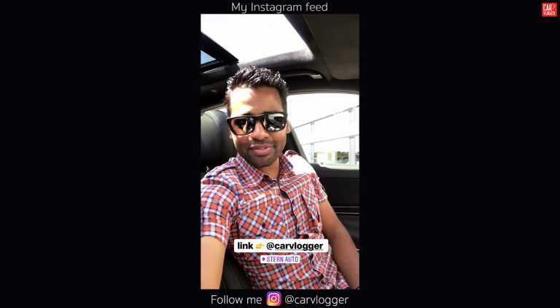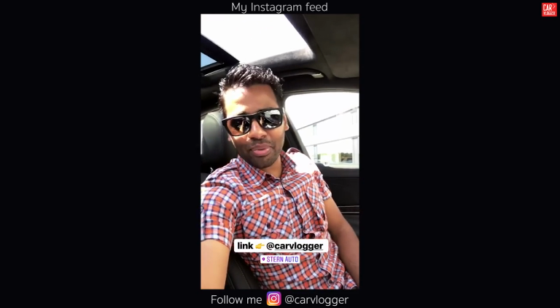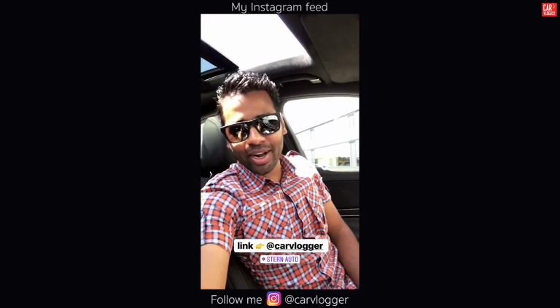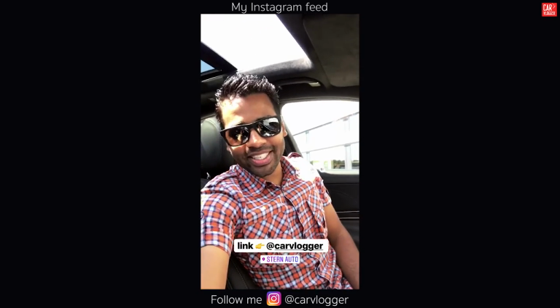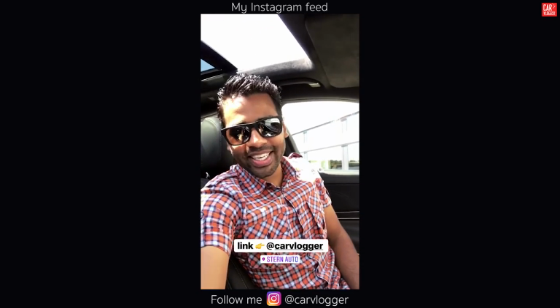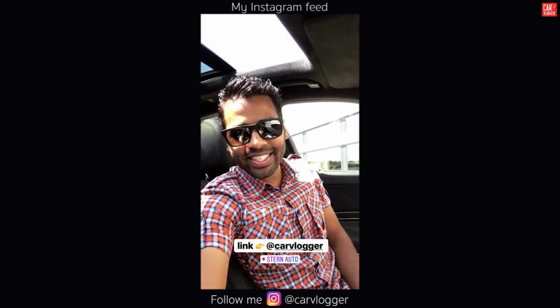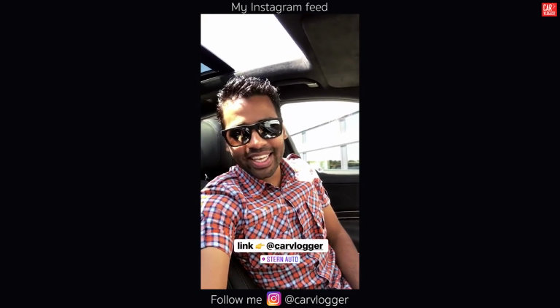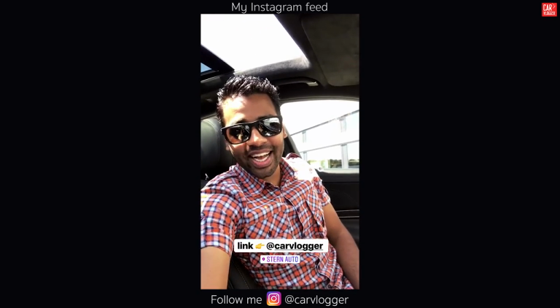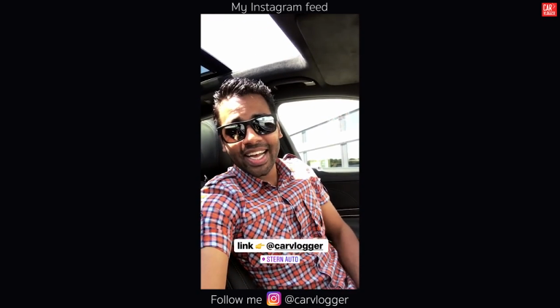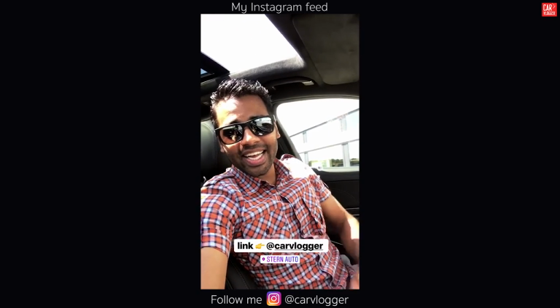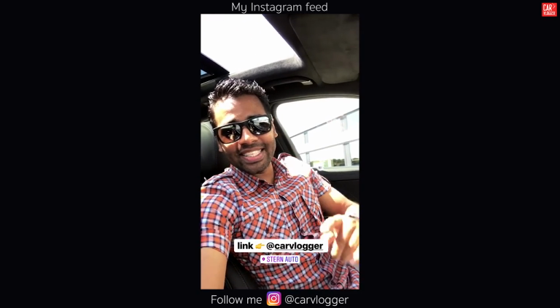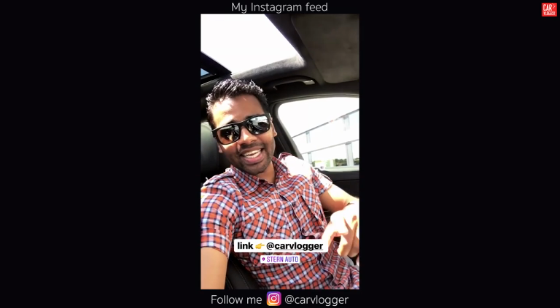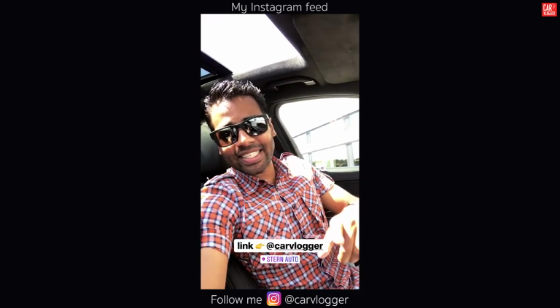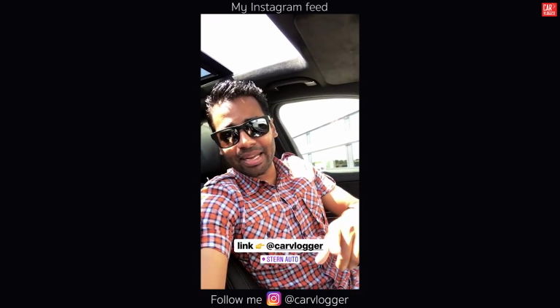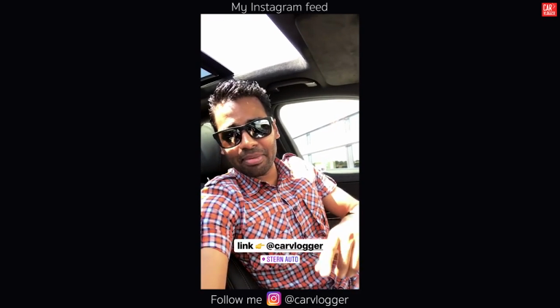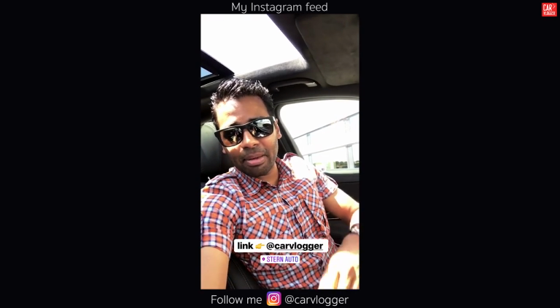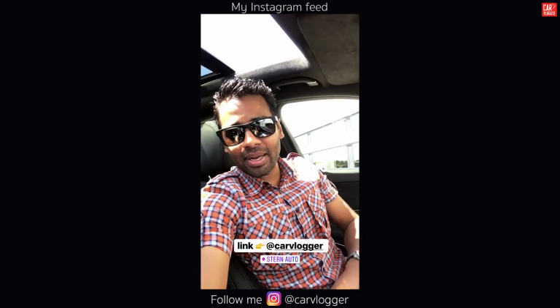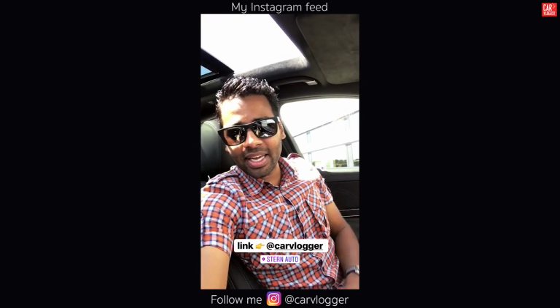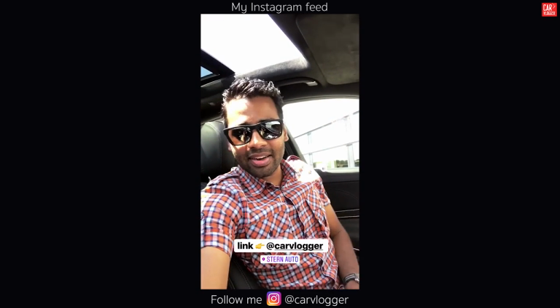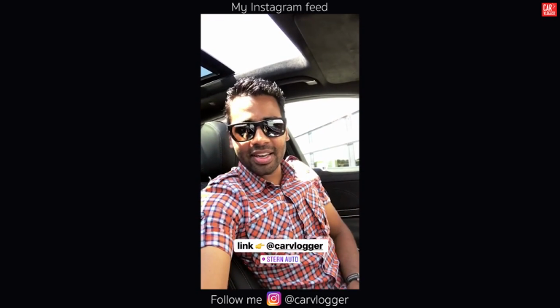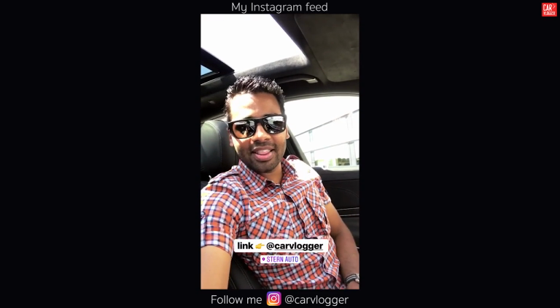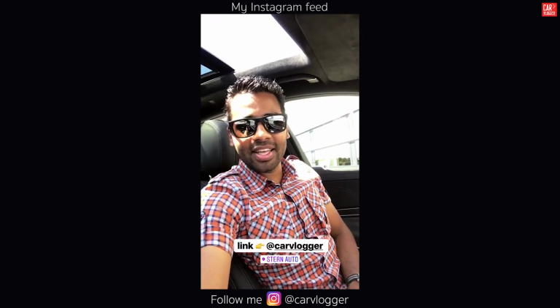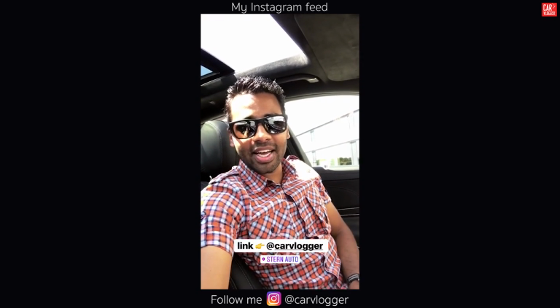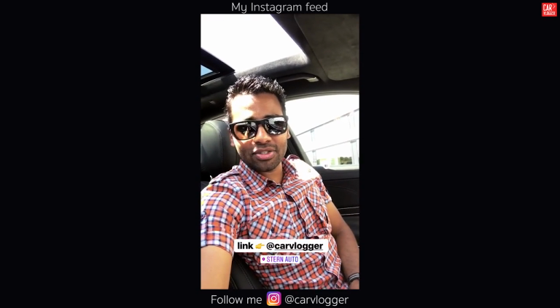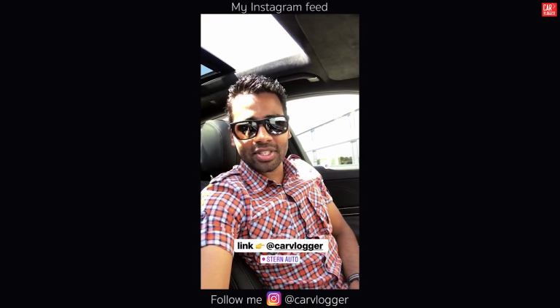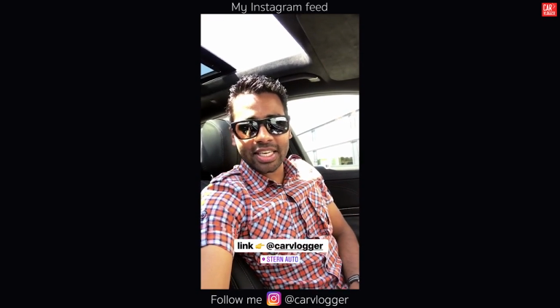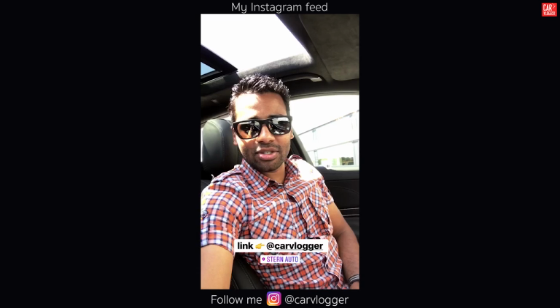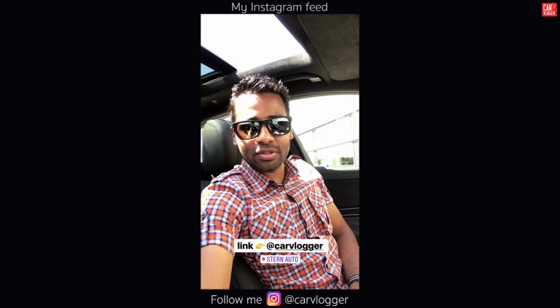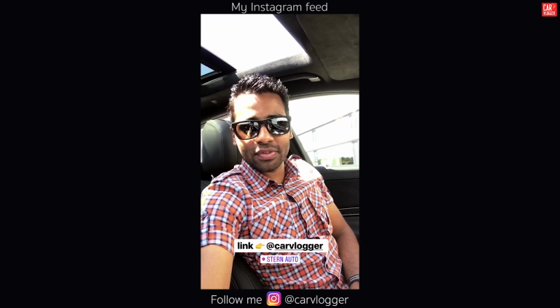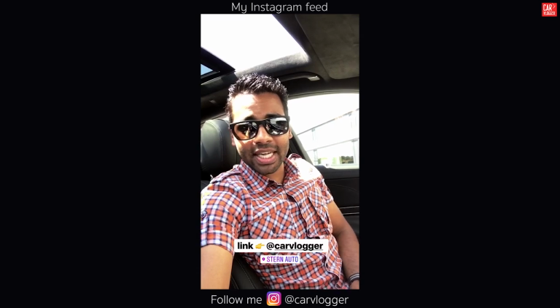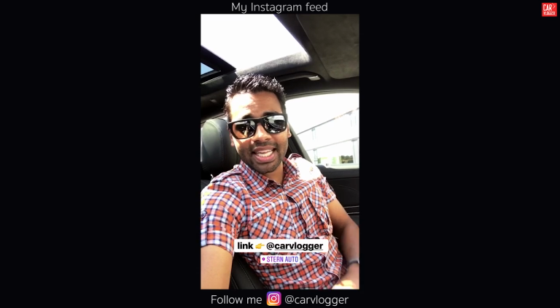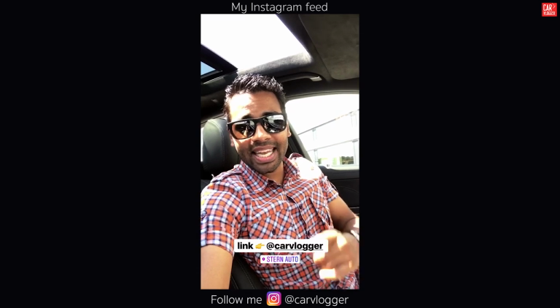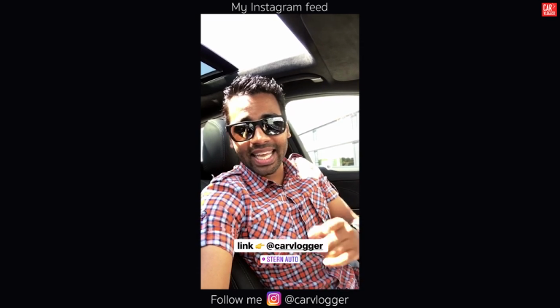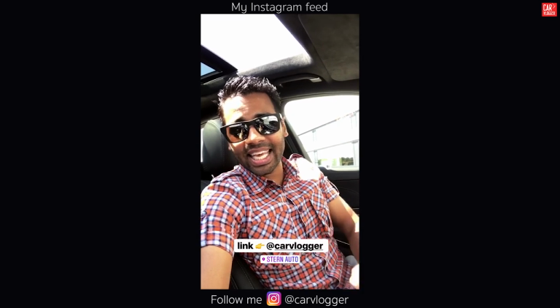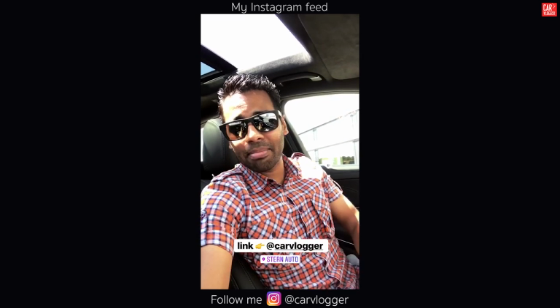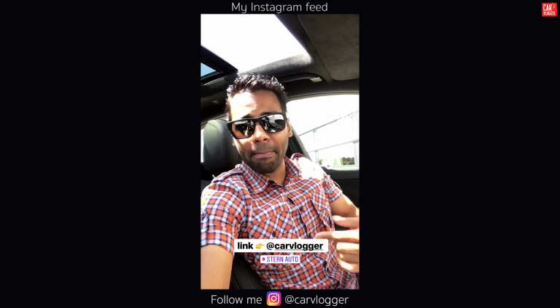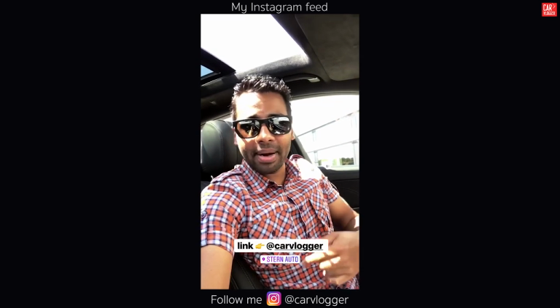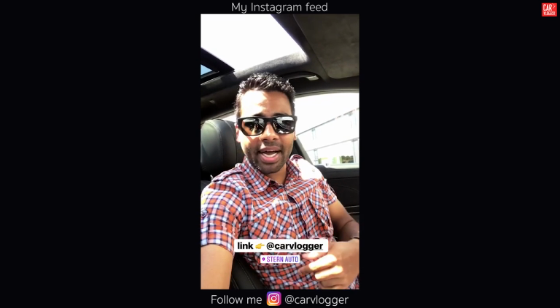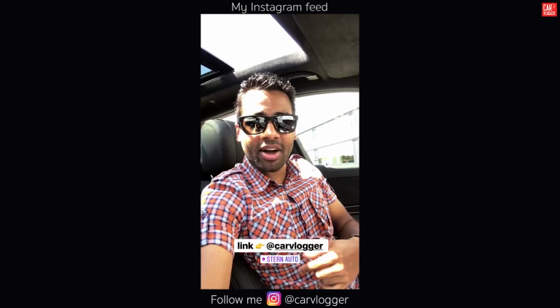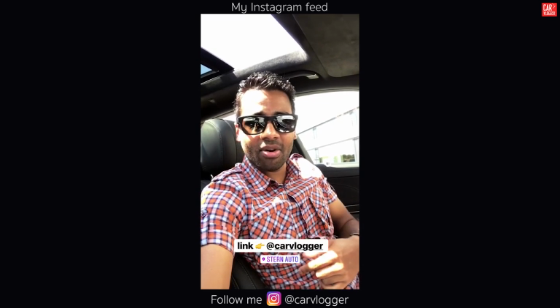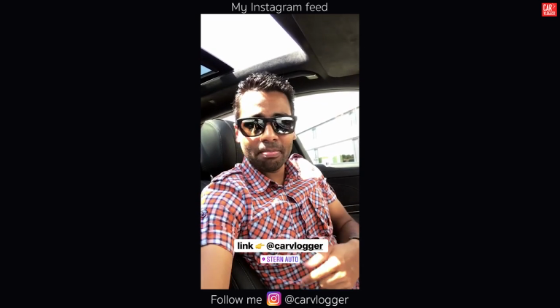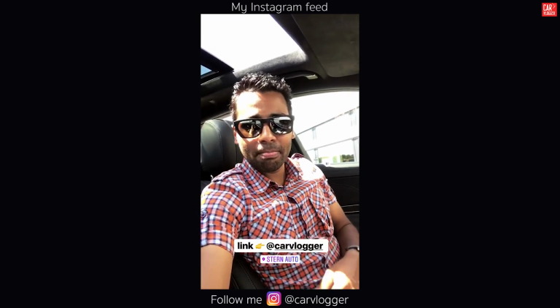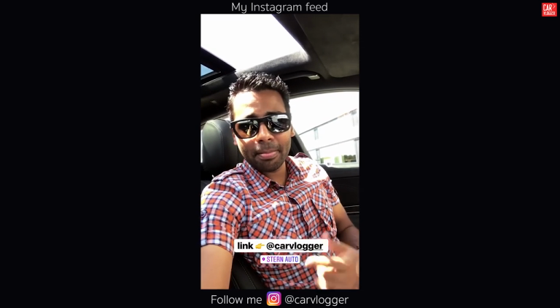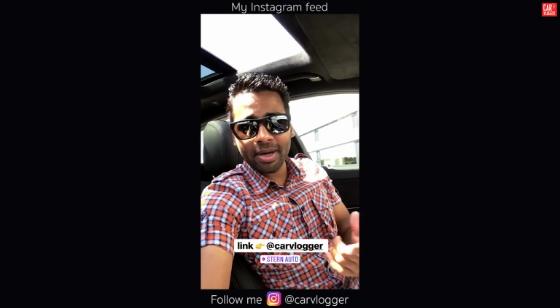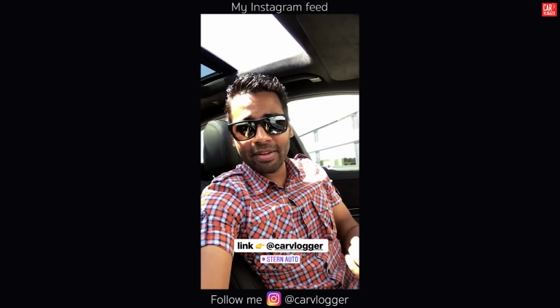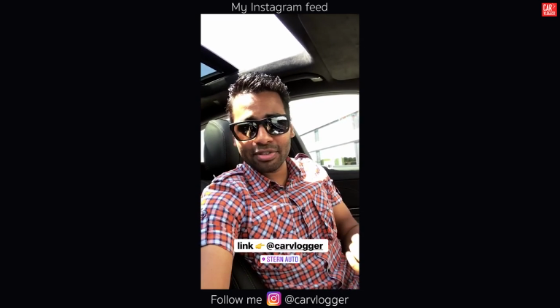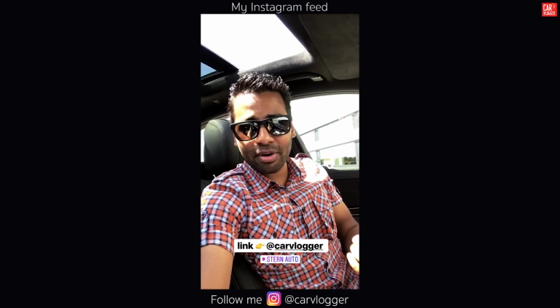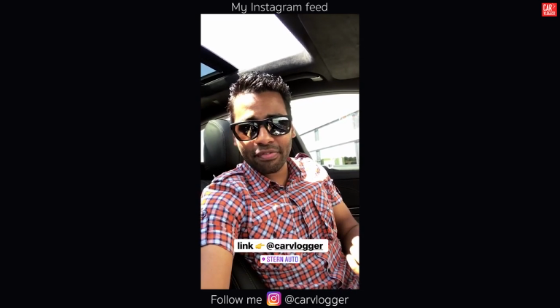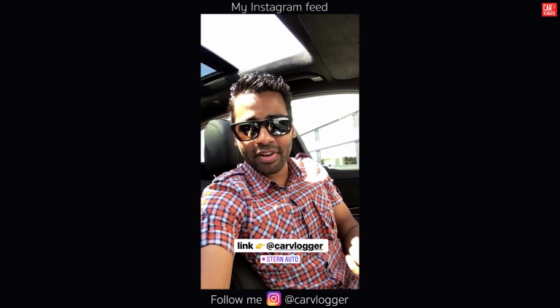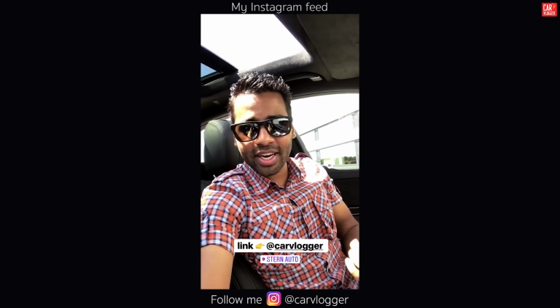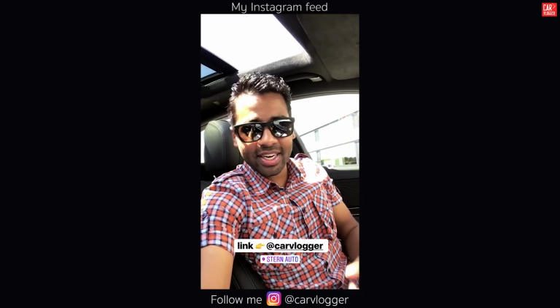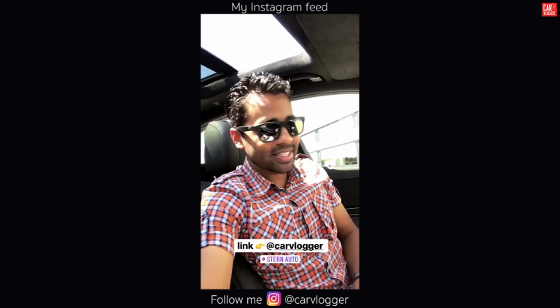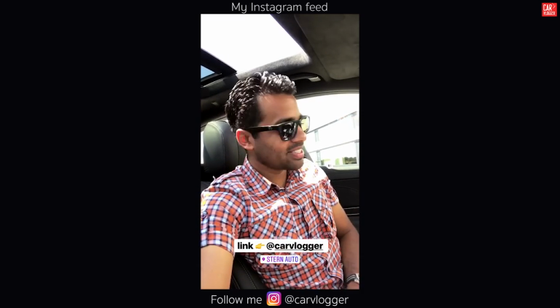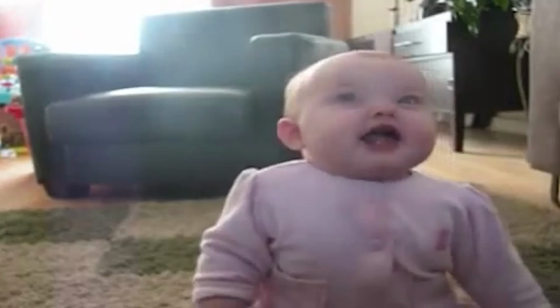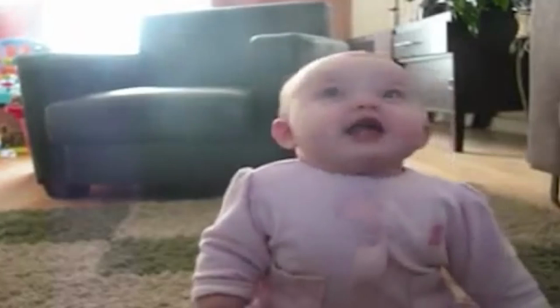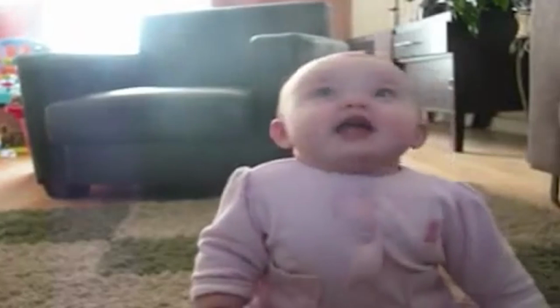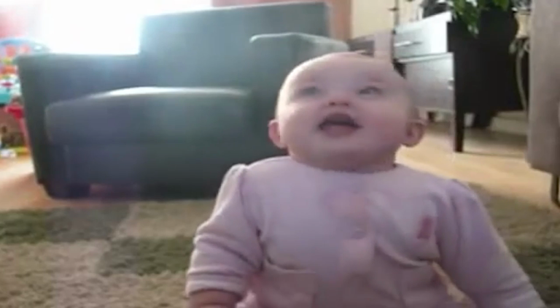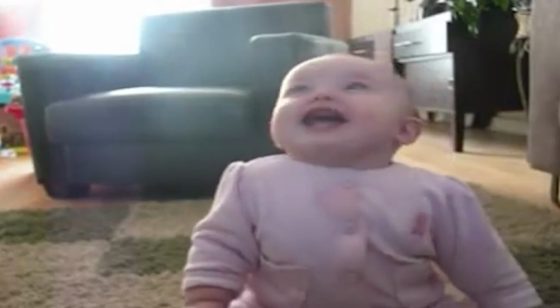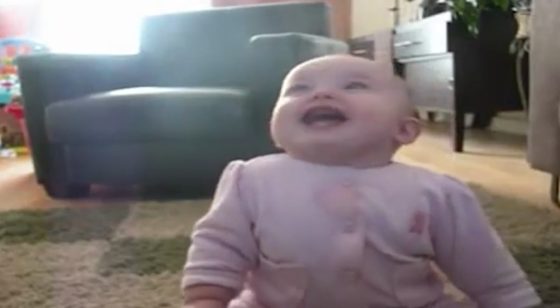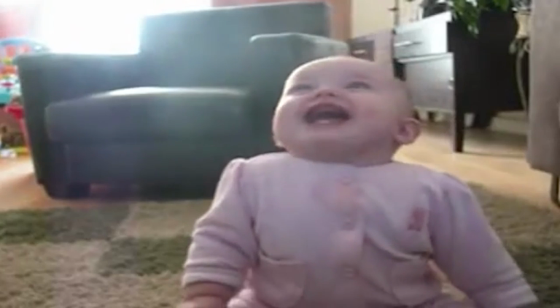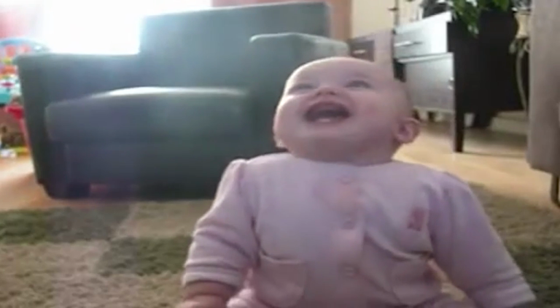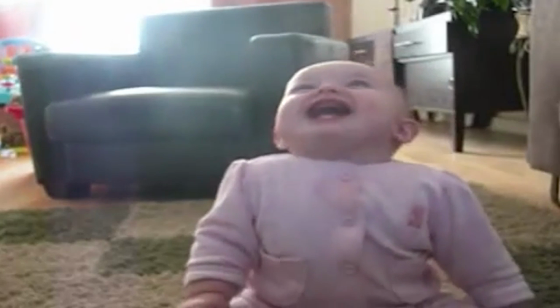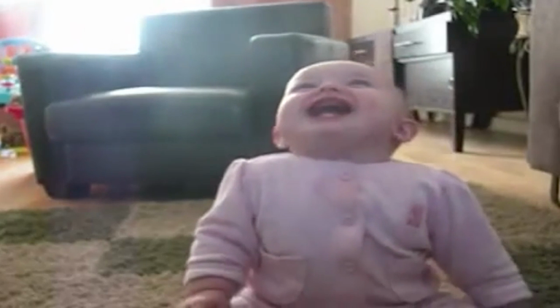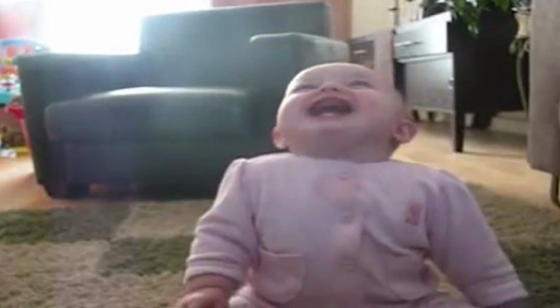Thanks for watching — the full inside series is coming up later in the day, so stay tuned. Link in my bio. Let me have some more fun here!